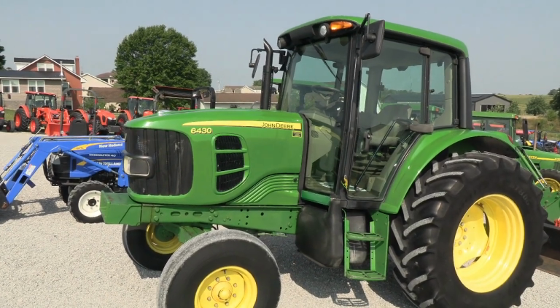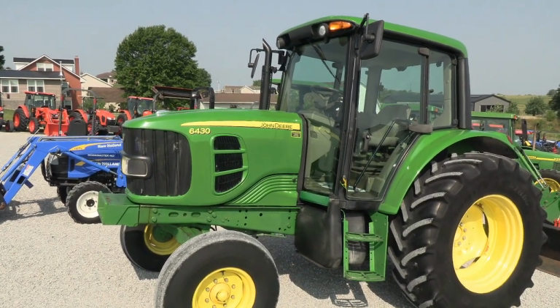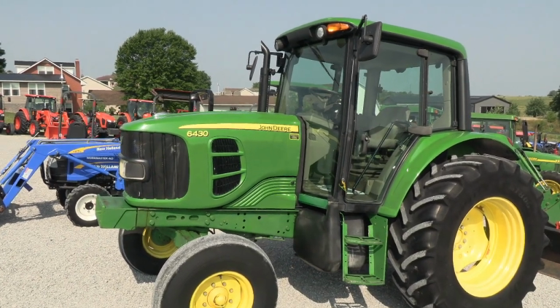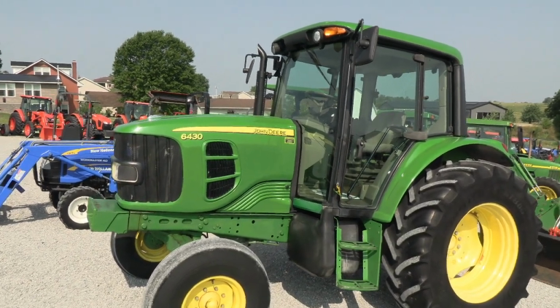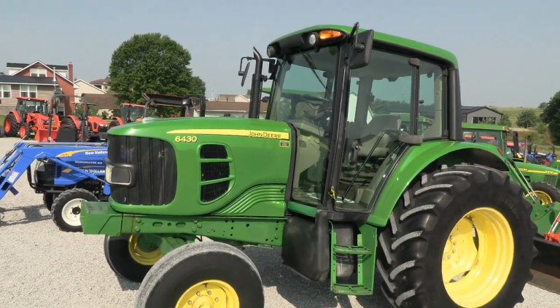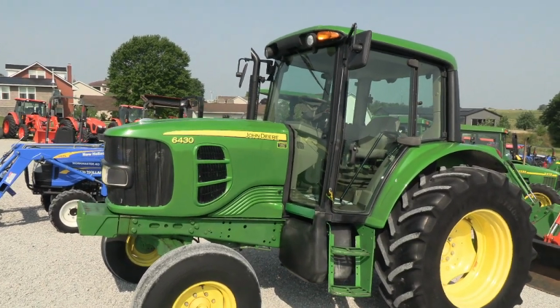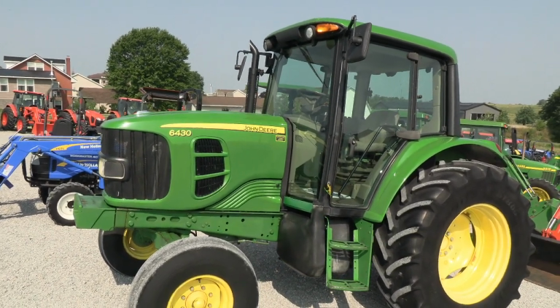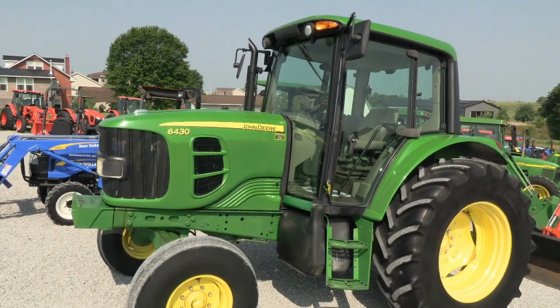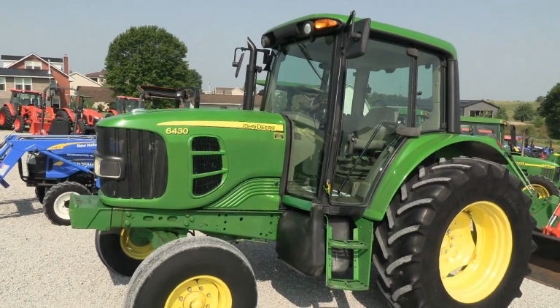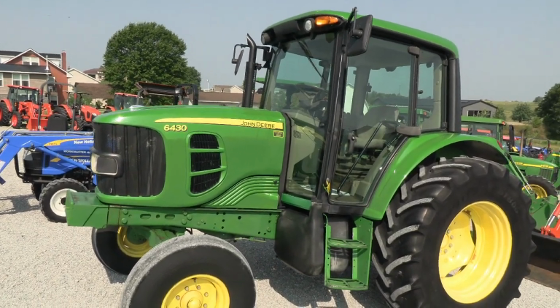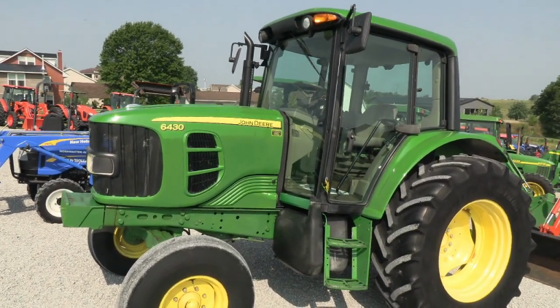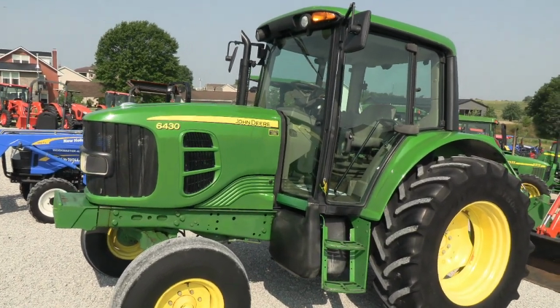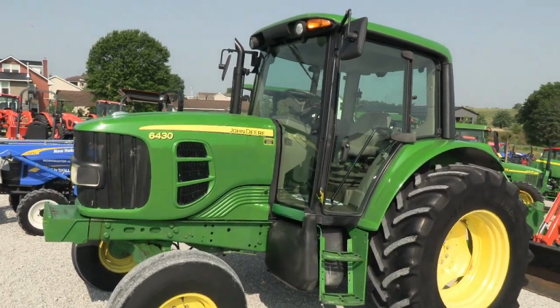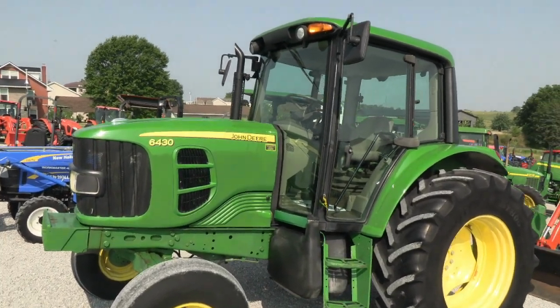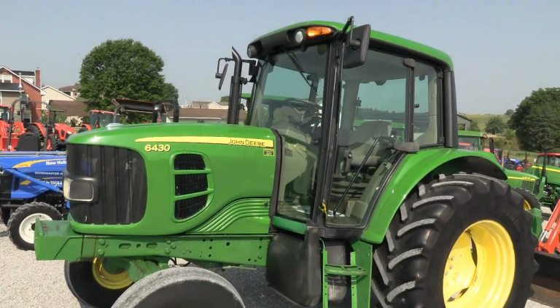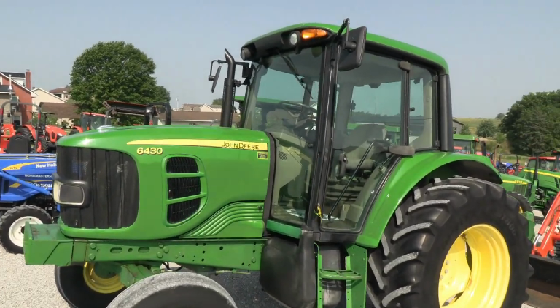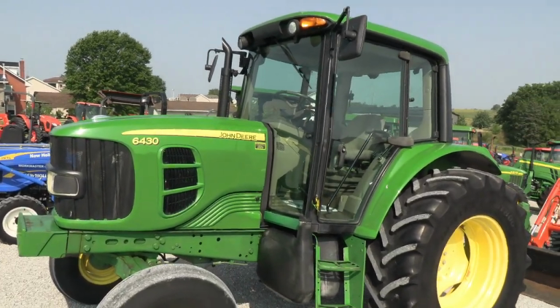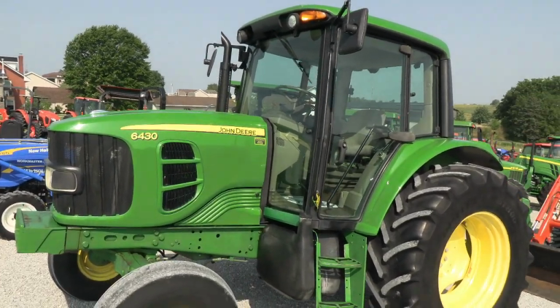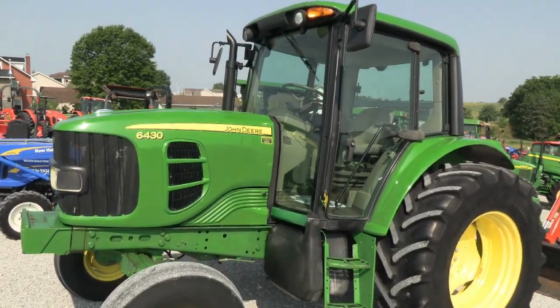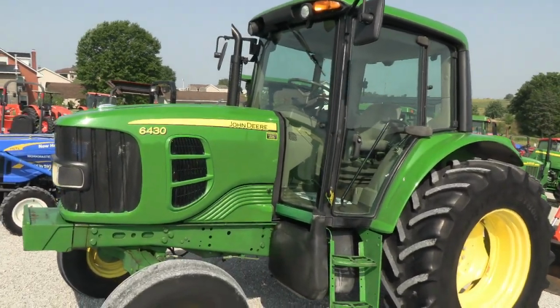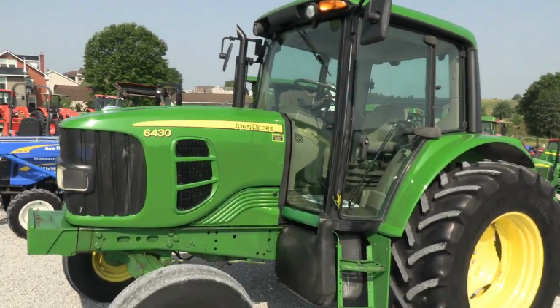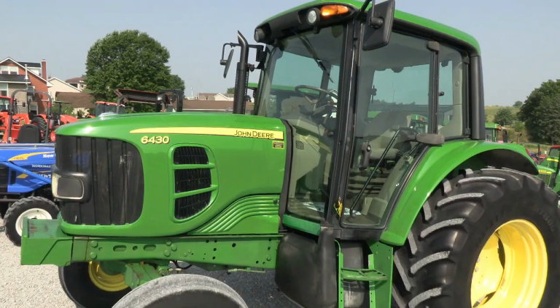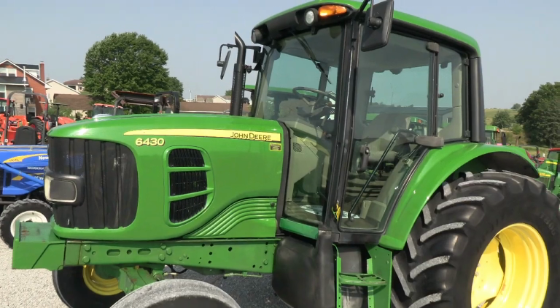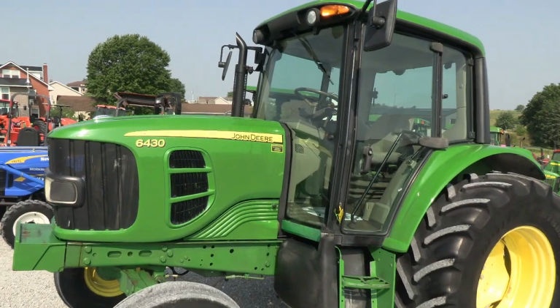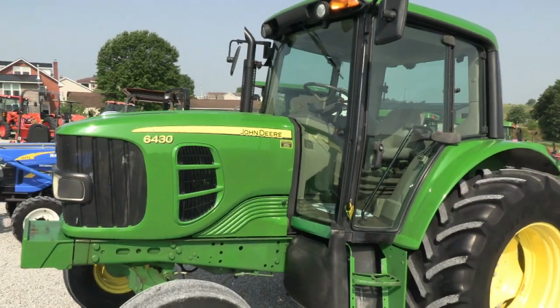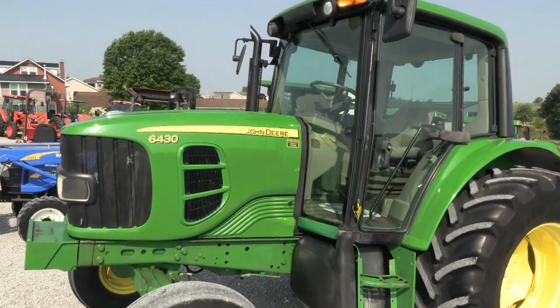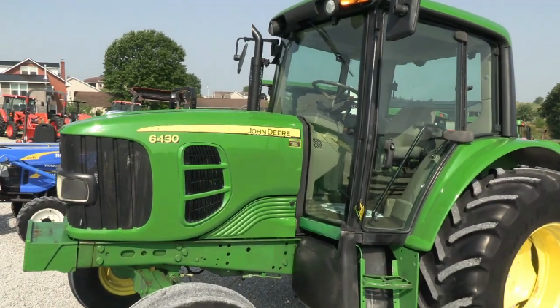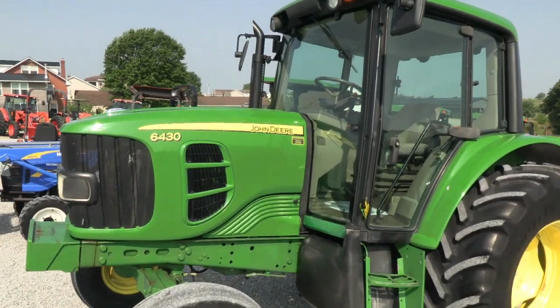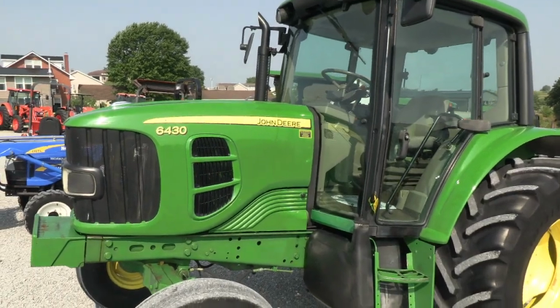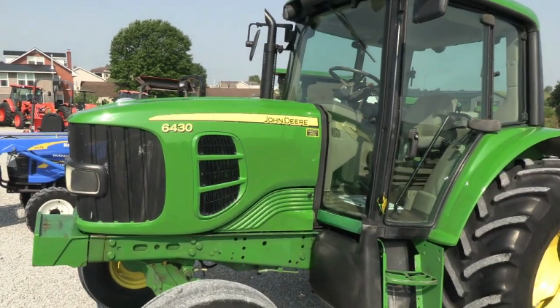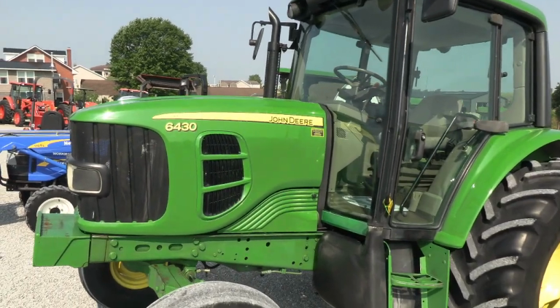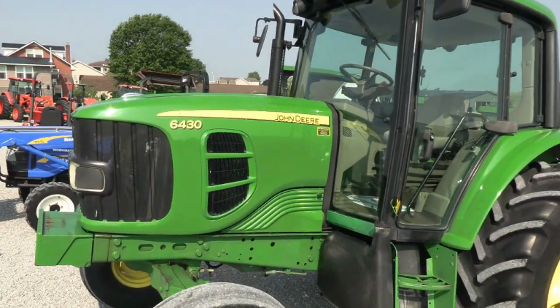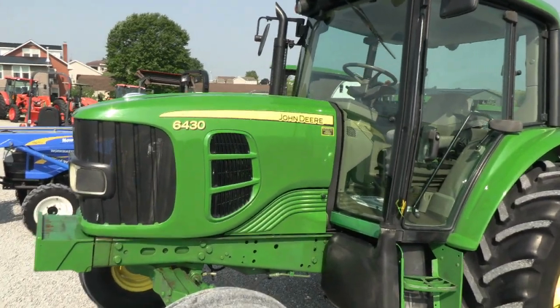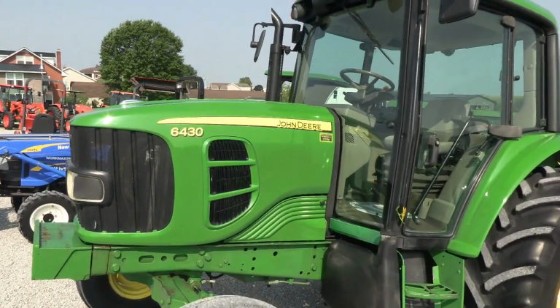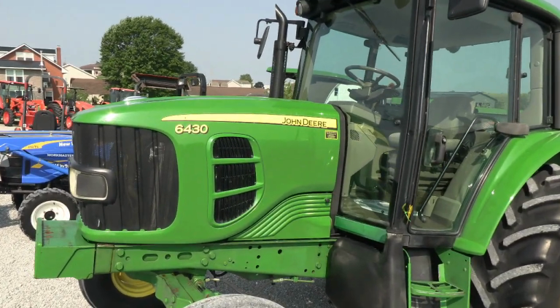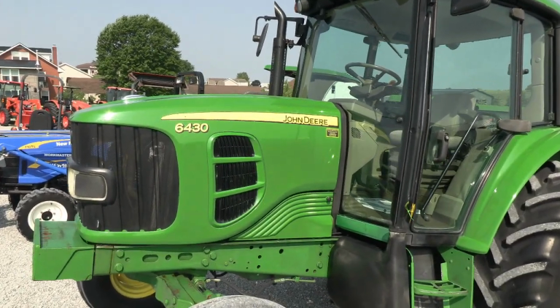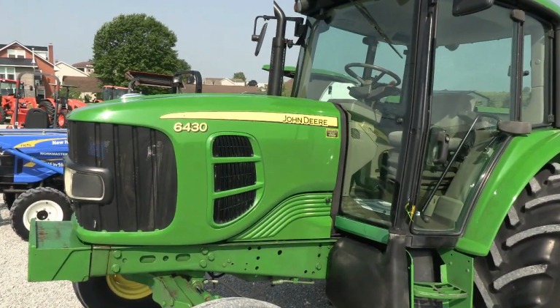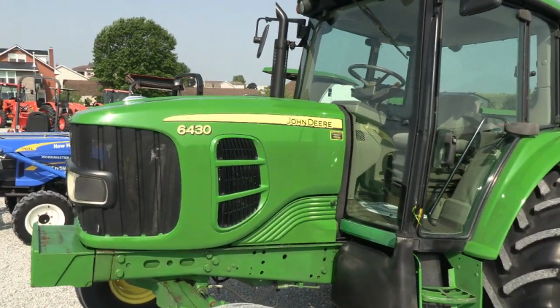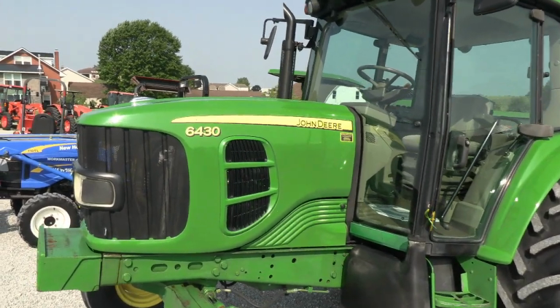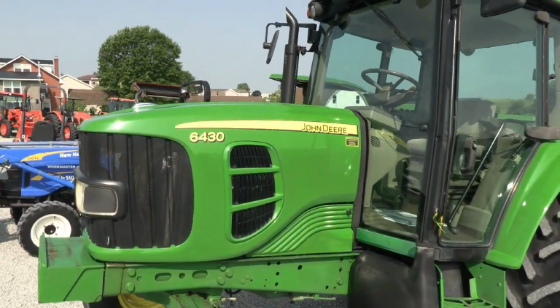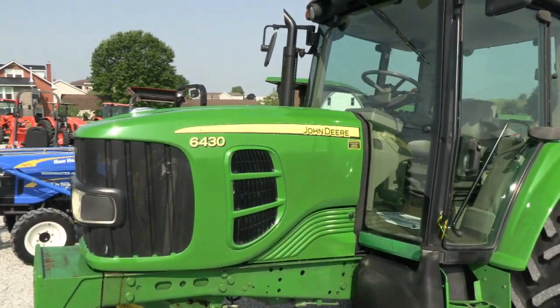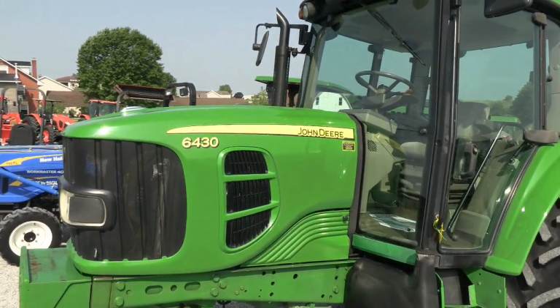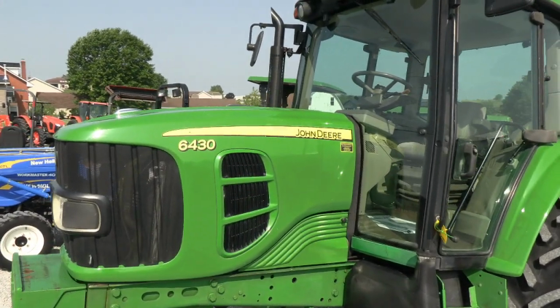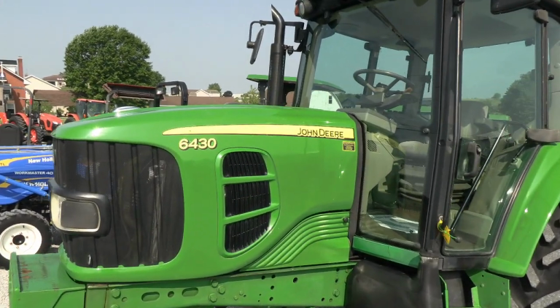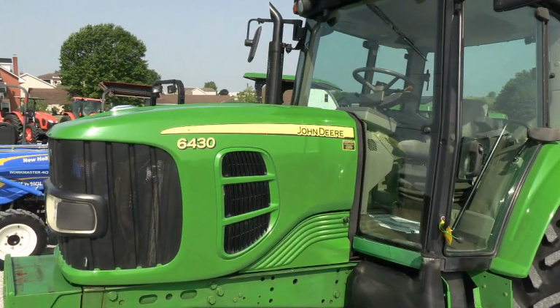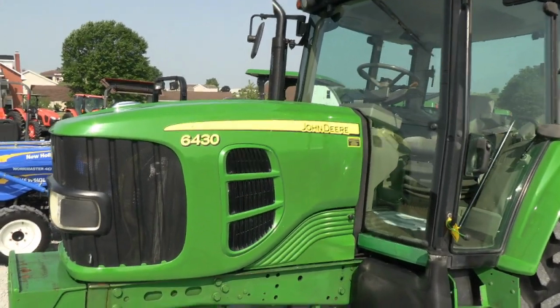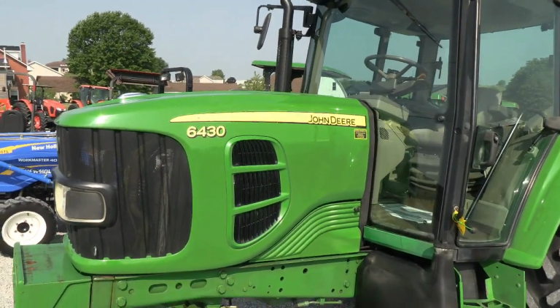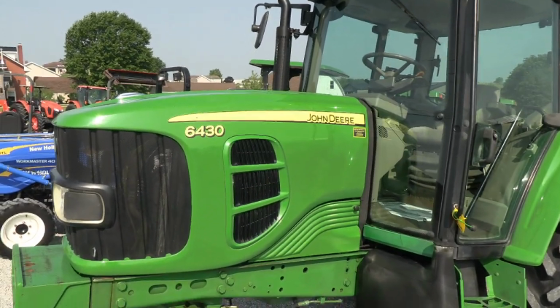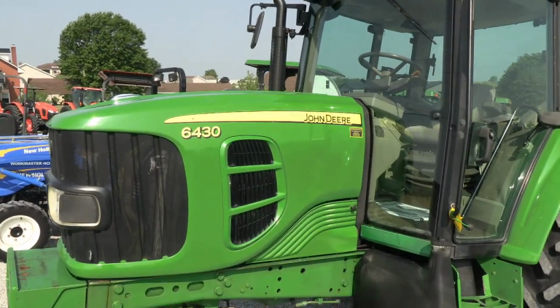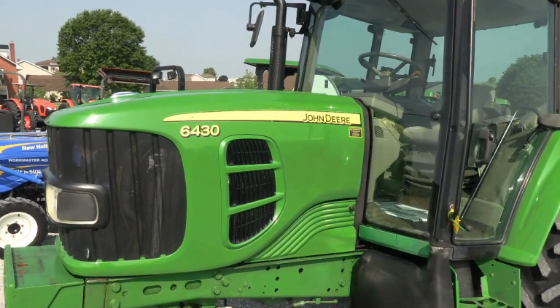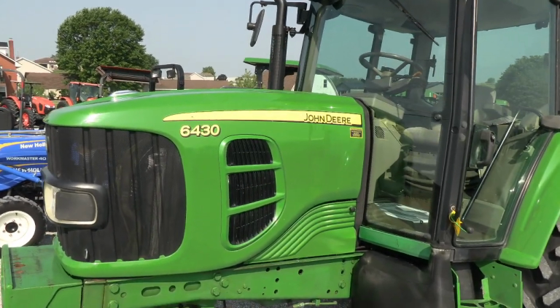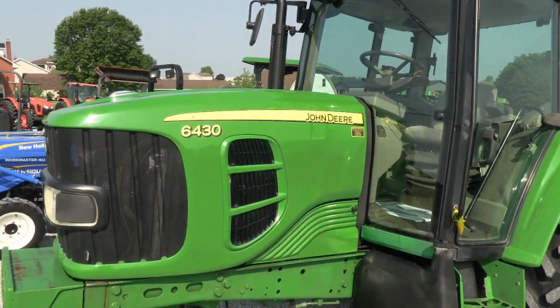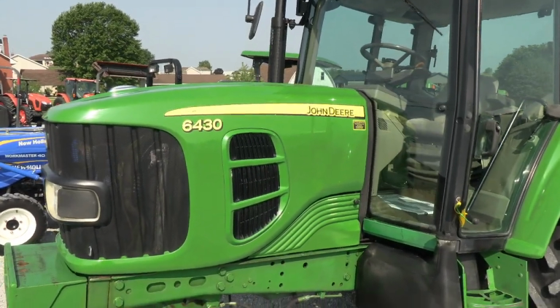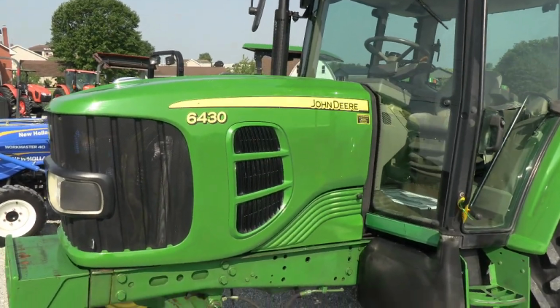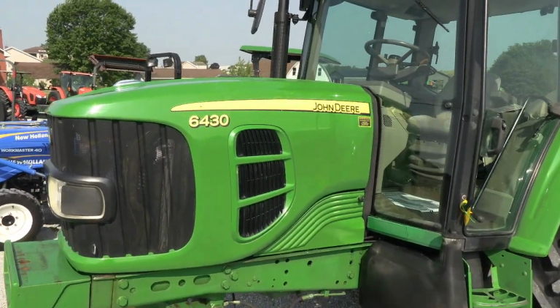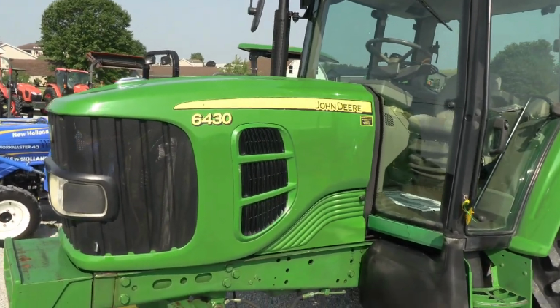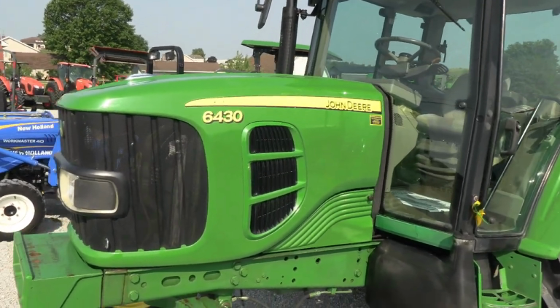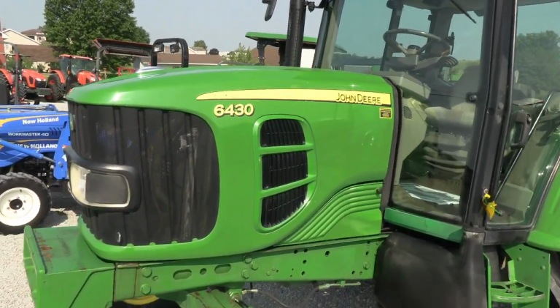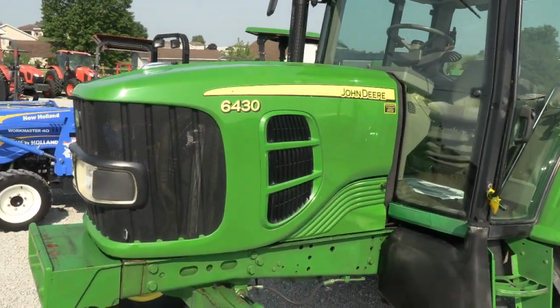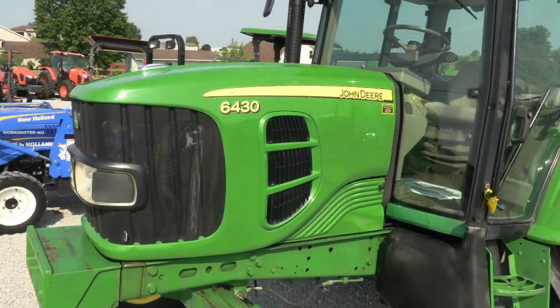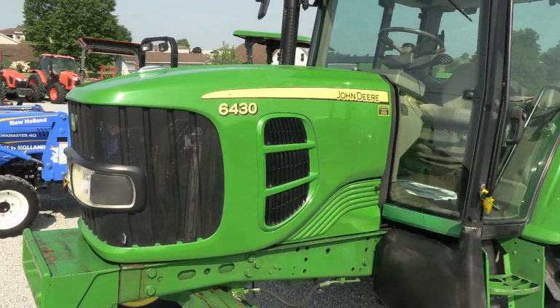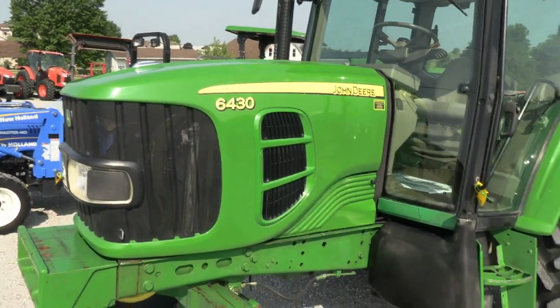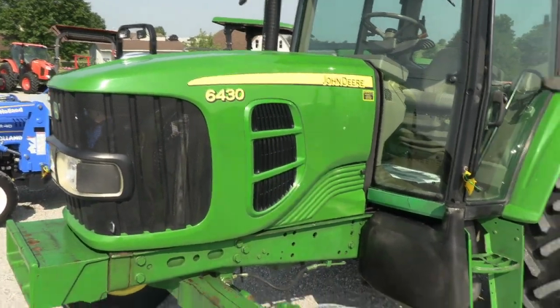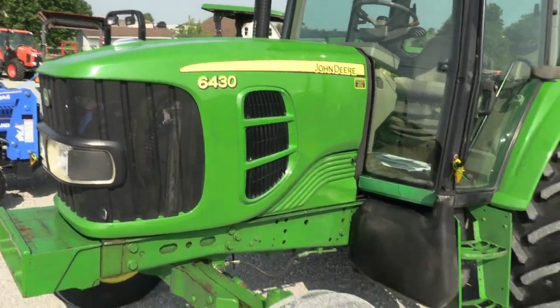It does have a 16-speed power quad transmission. The engine is the four-cylinder John Deere diesel with a turbo, rated at 120 horsepower.